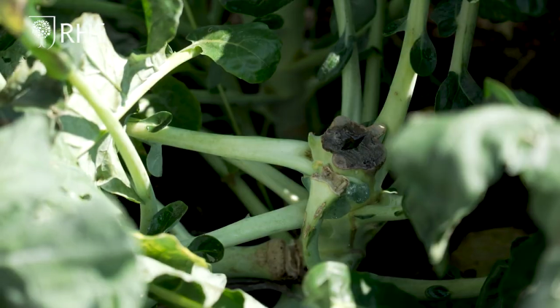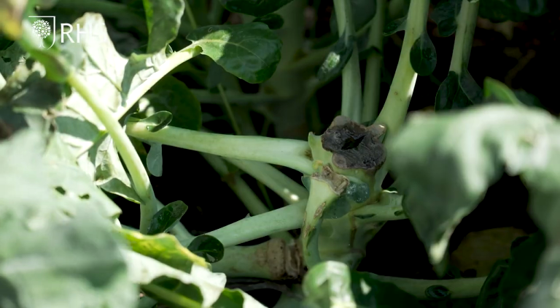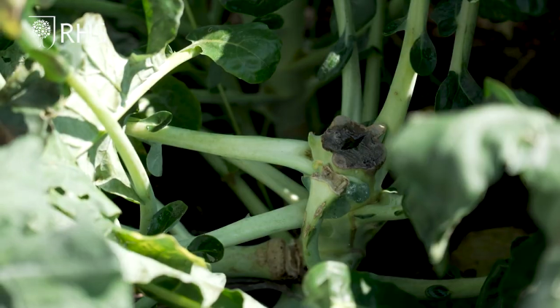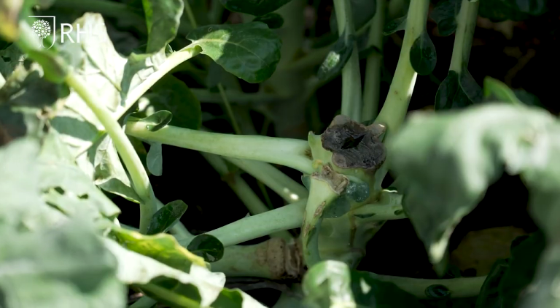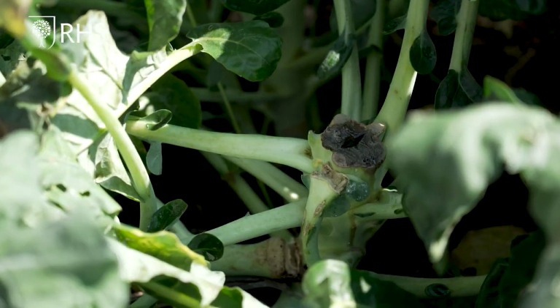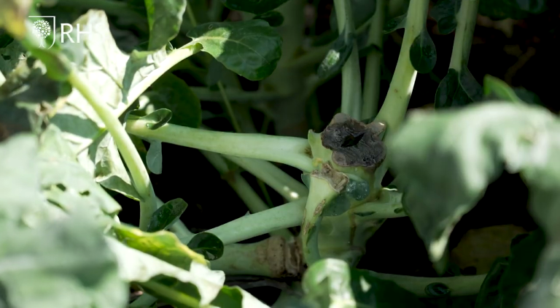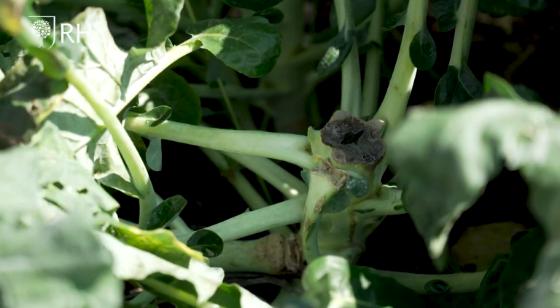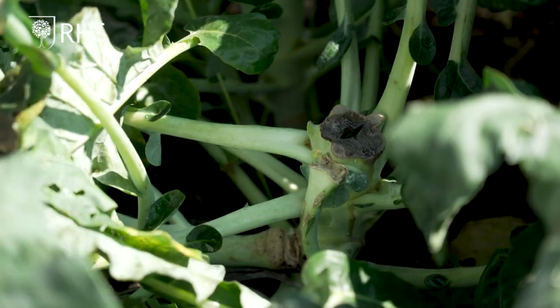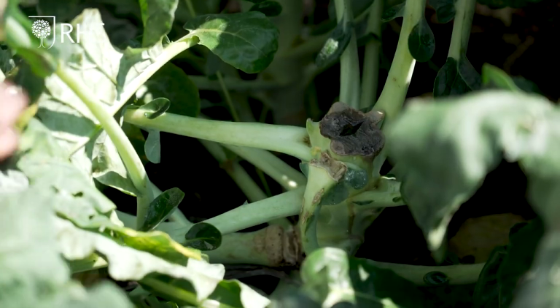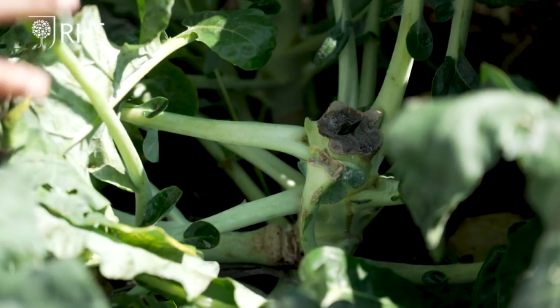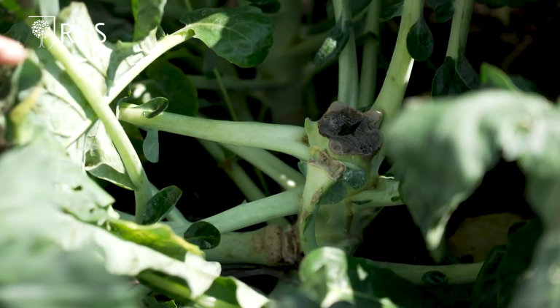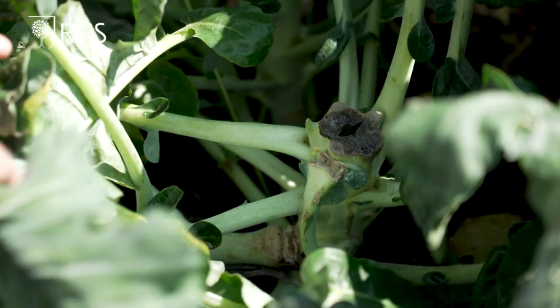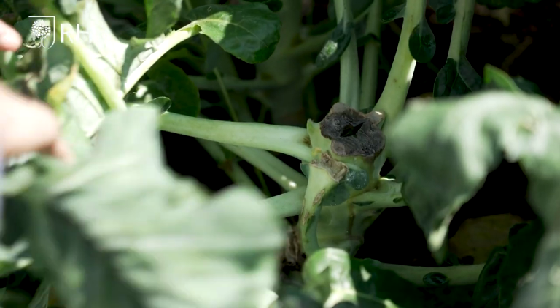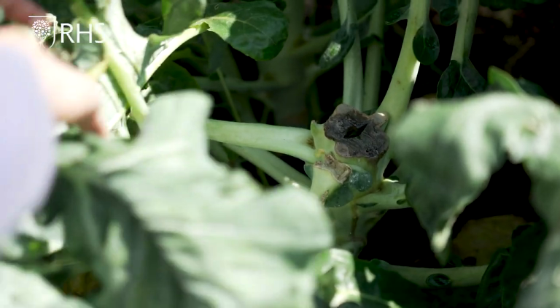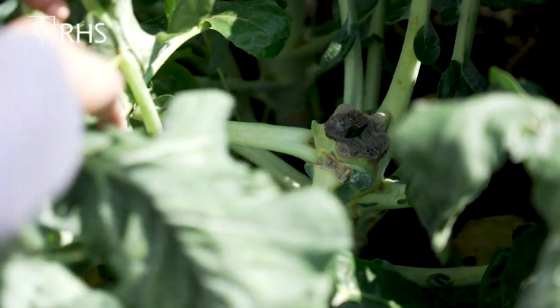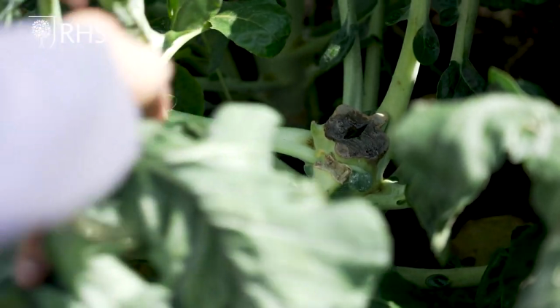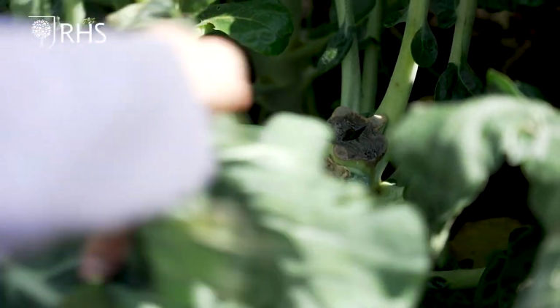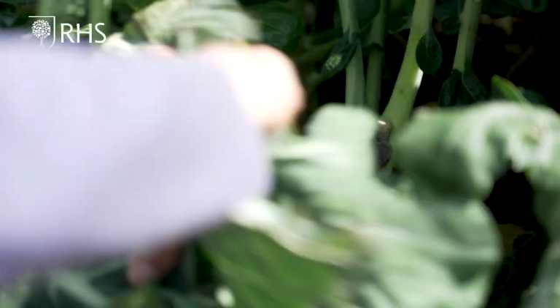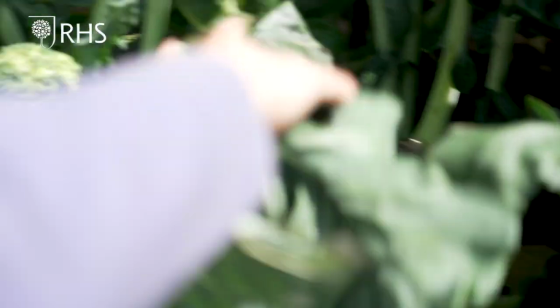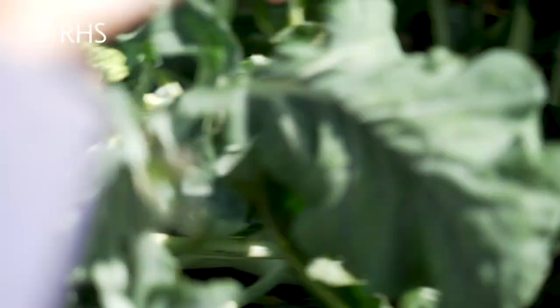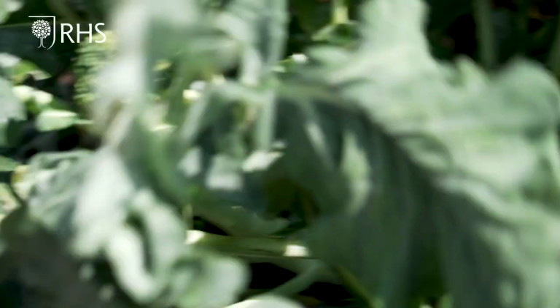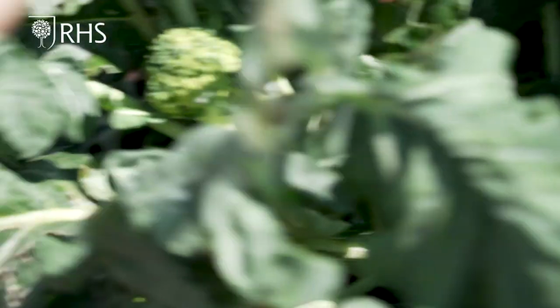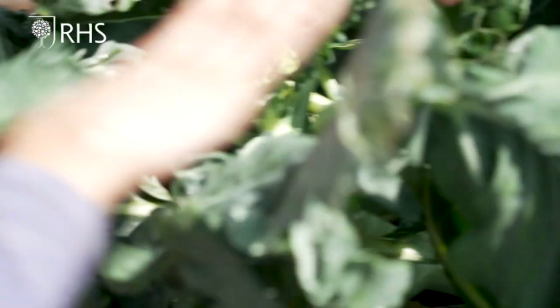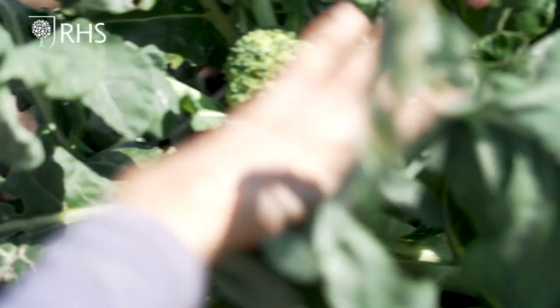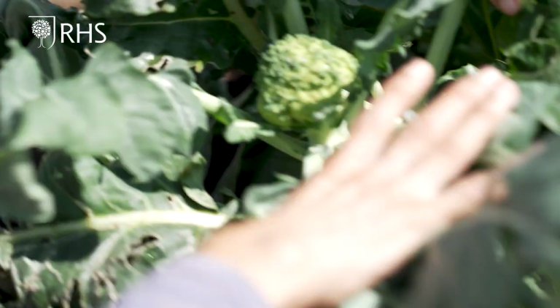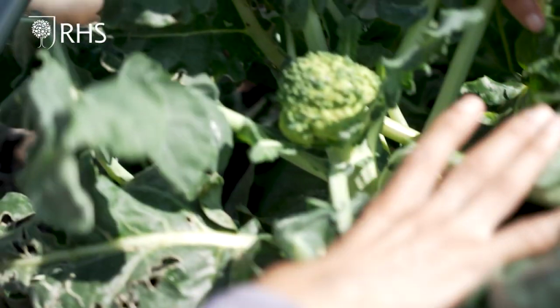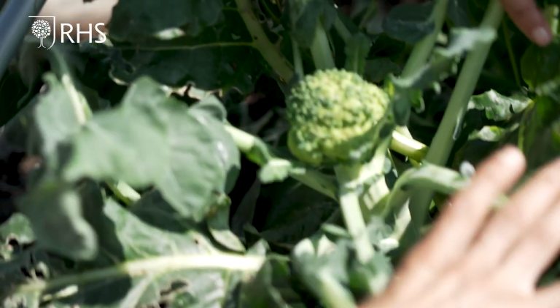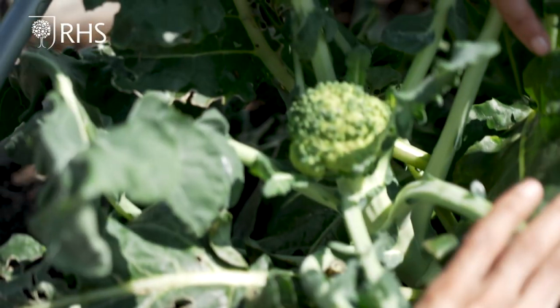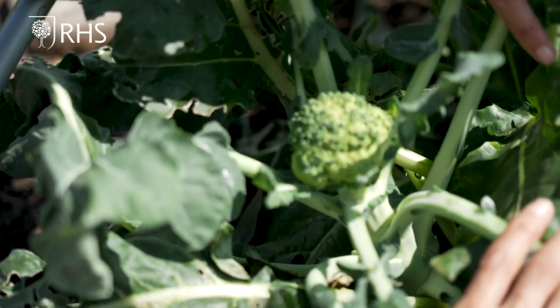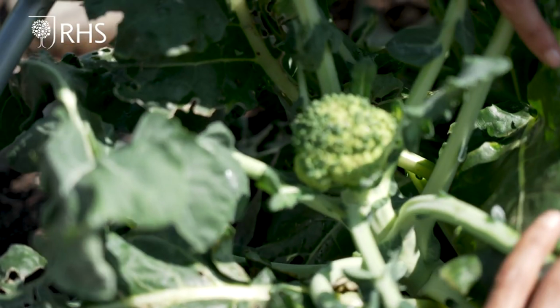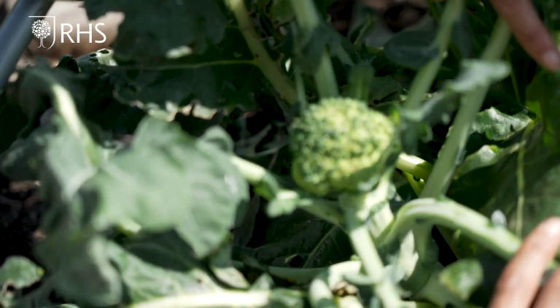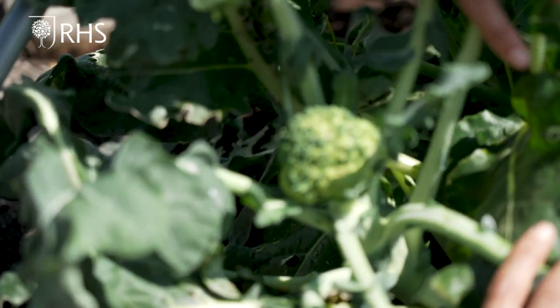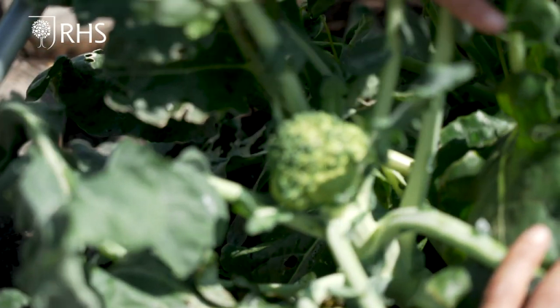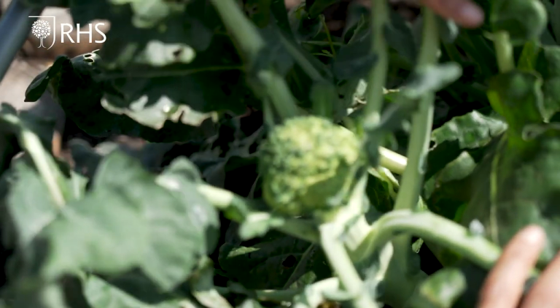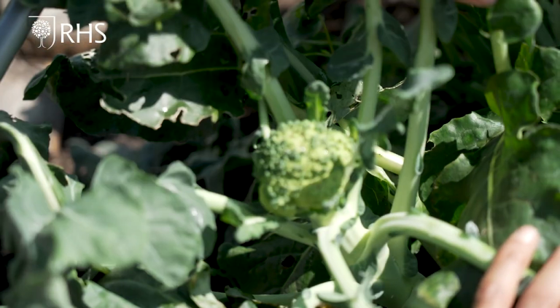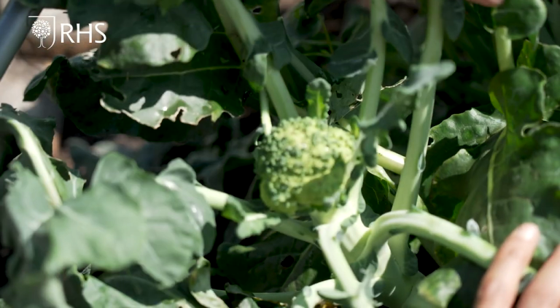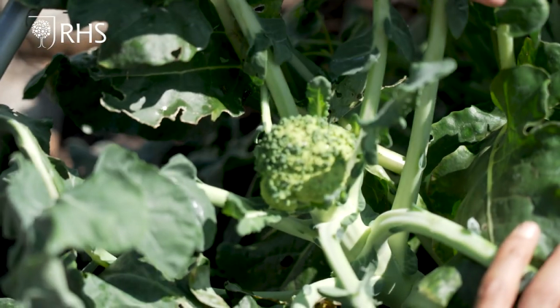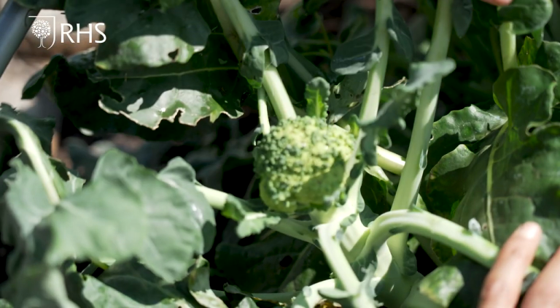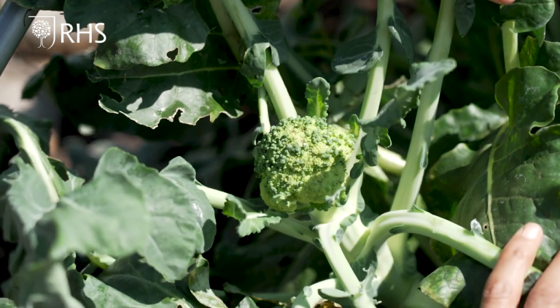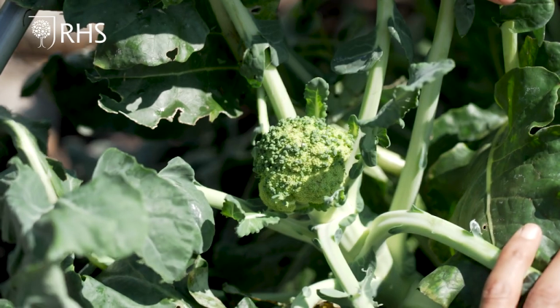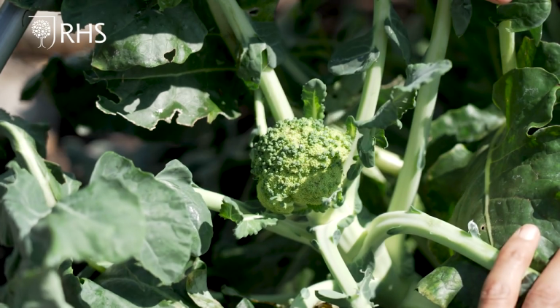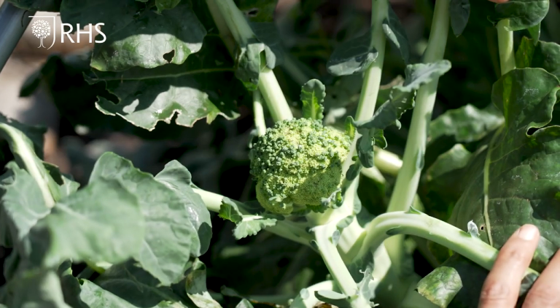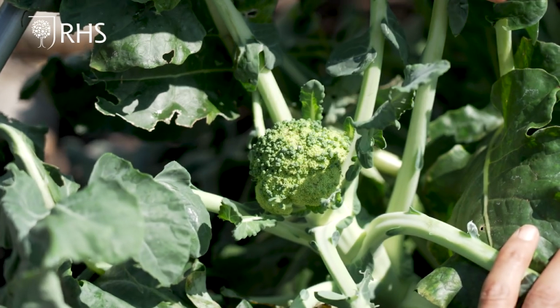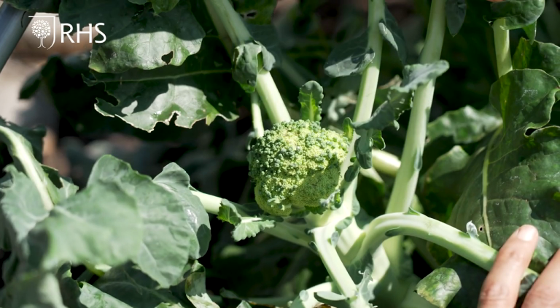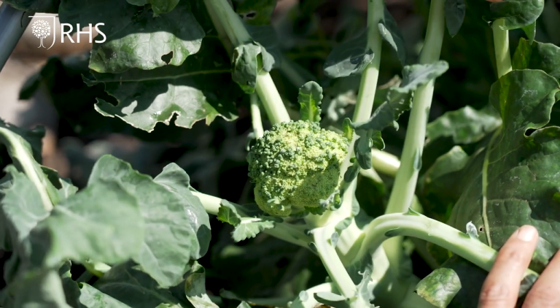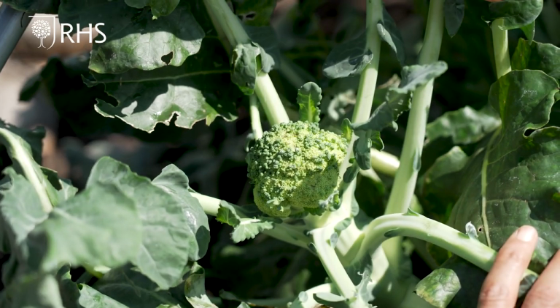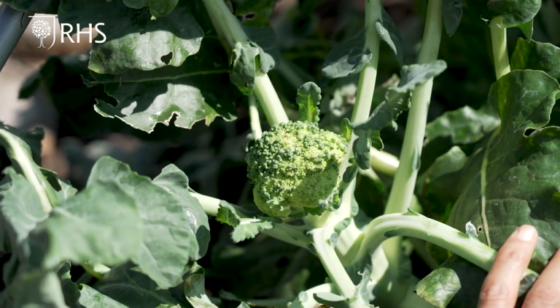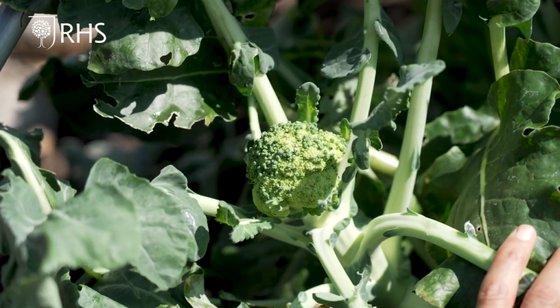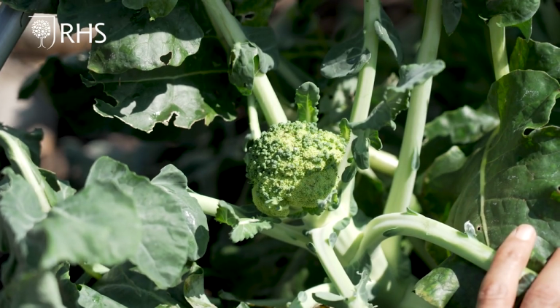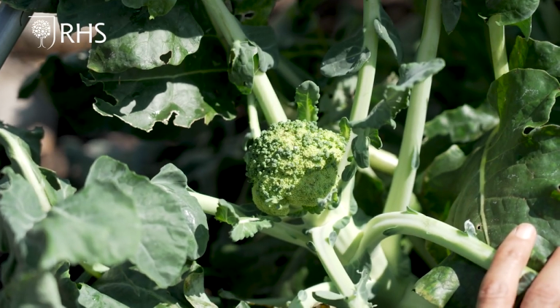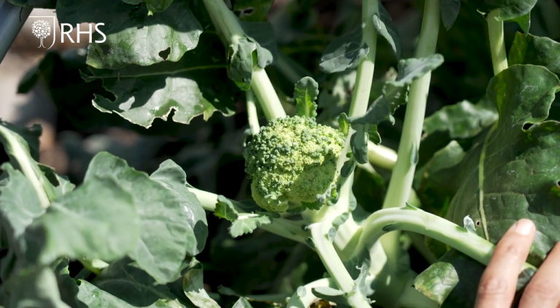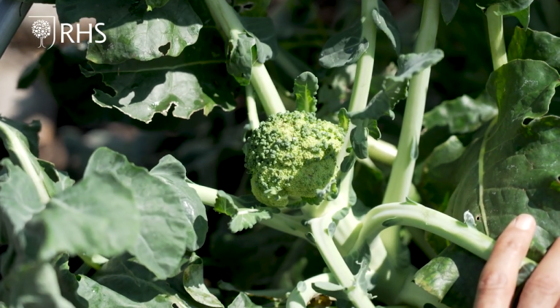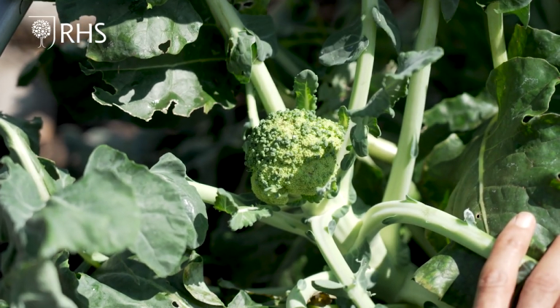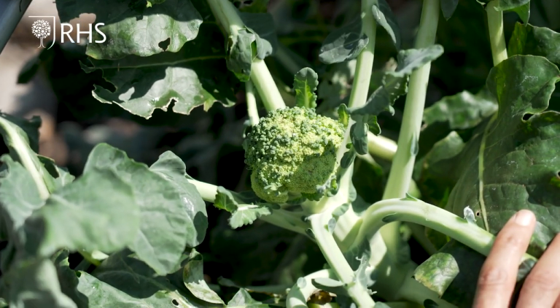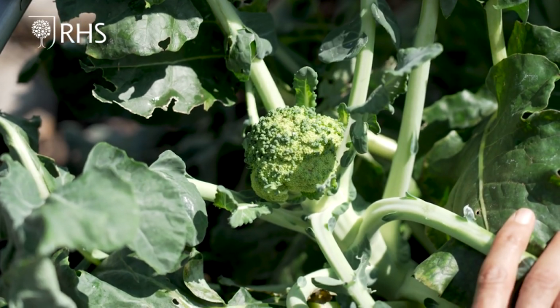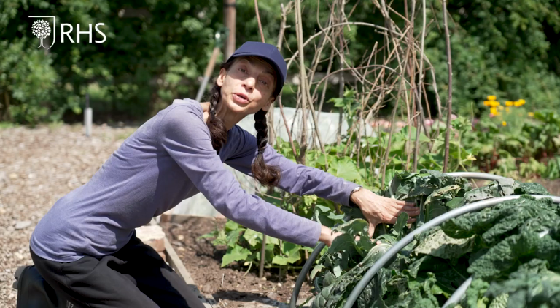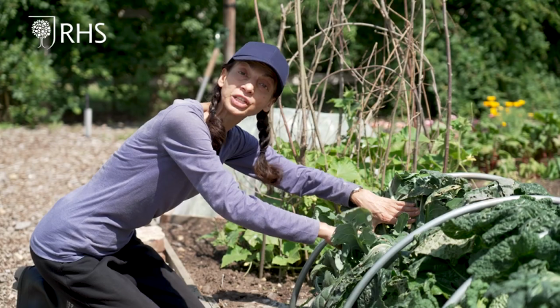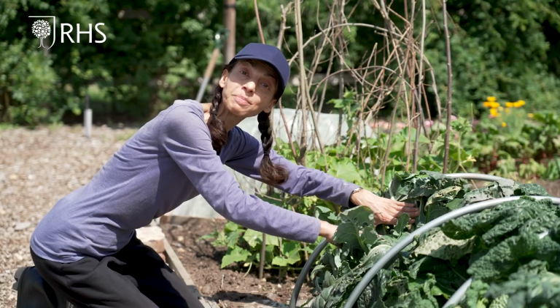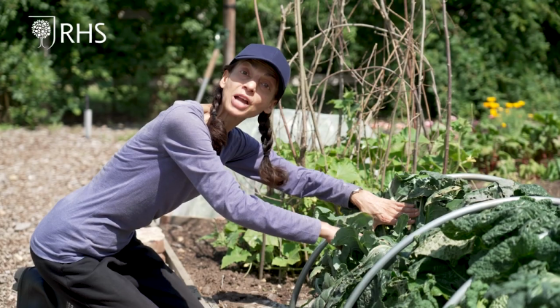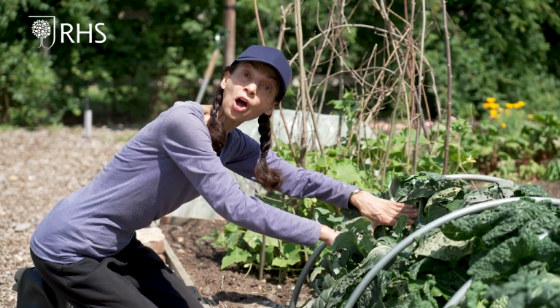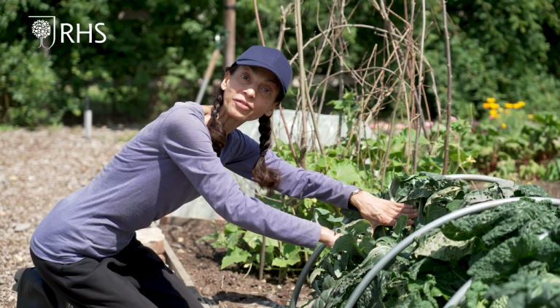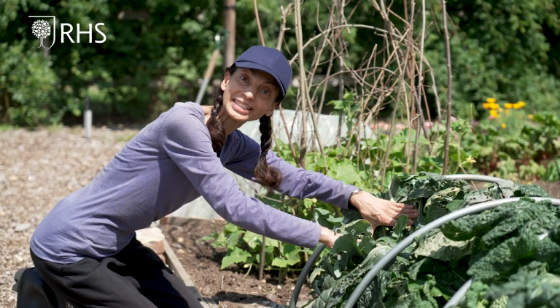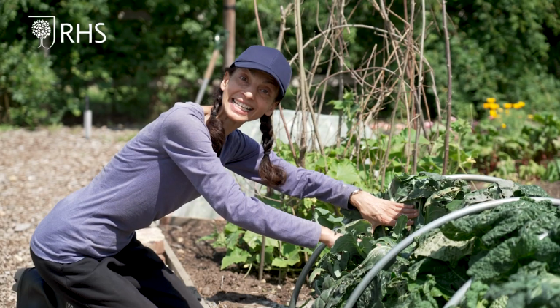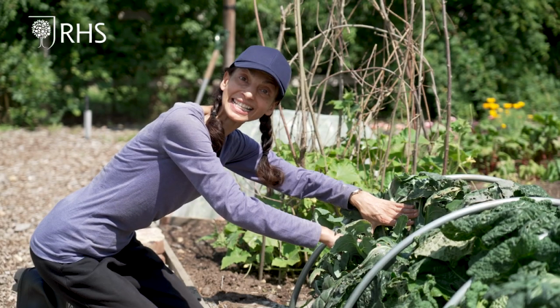The broccoli head has been harvested and it is now sending out side shoots which can also be harvested.